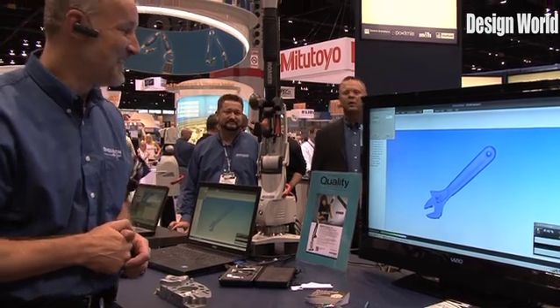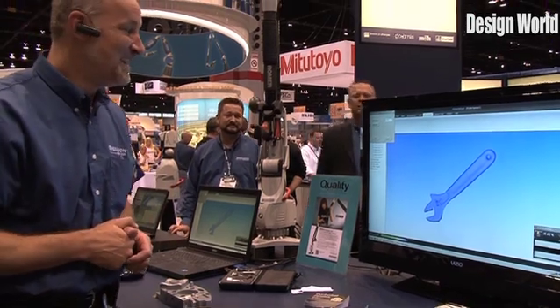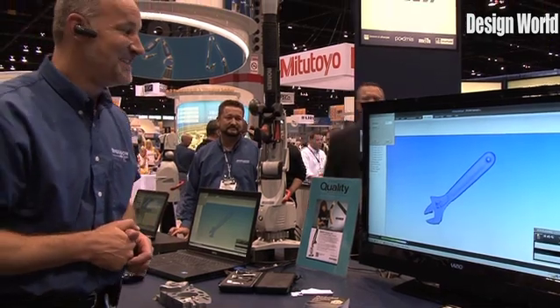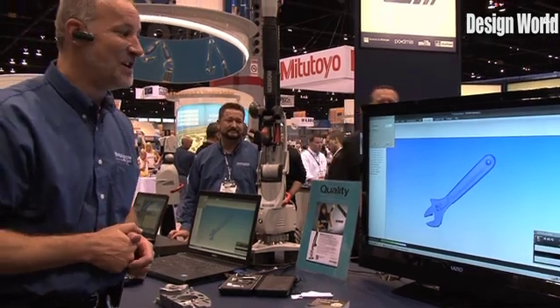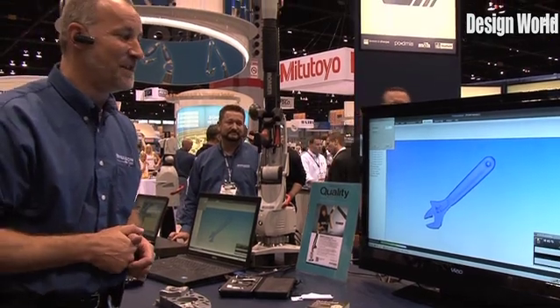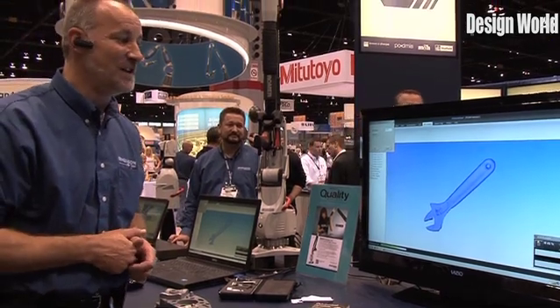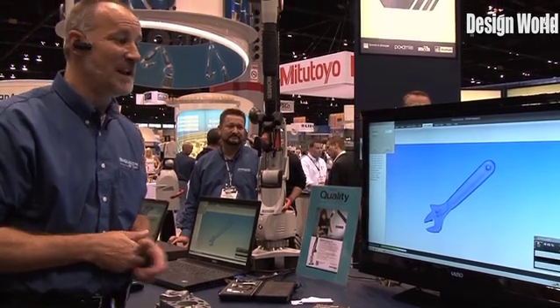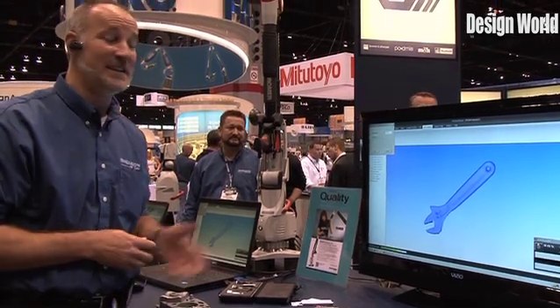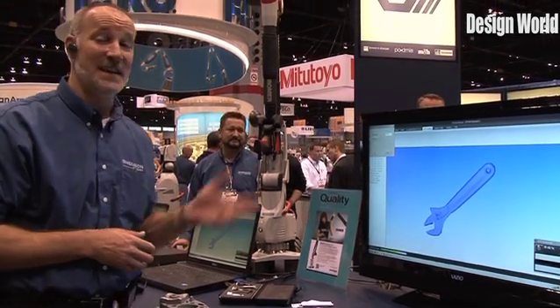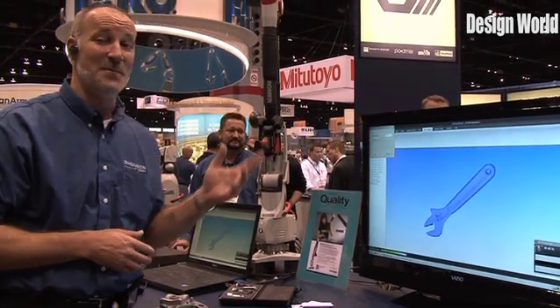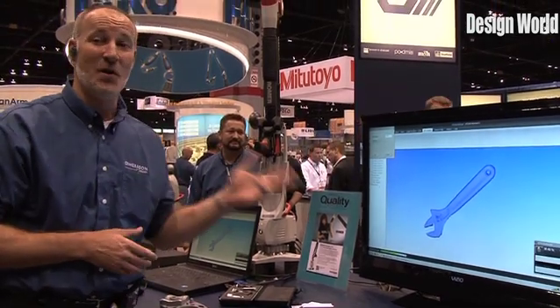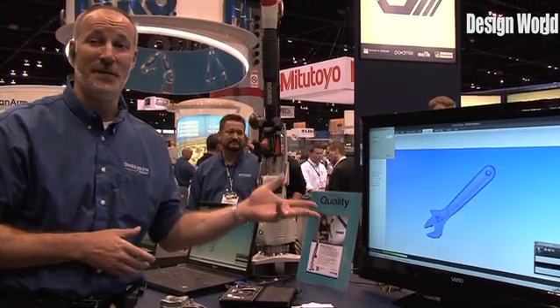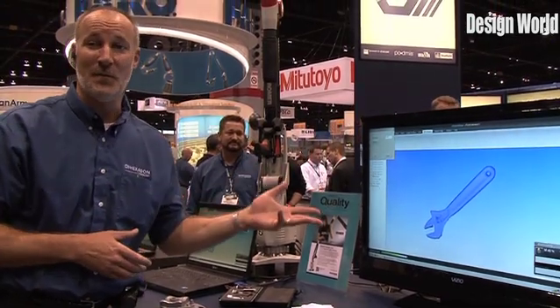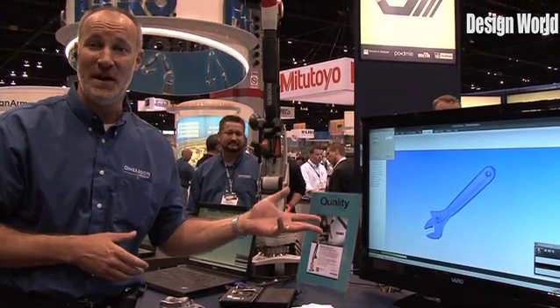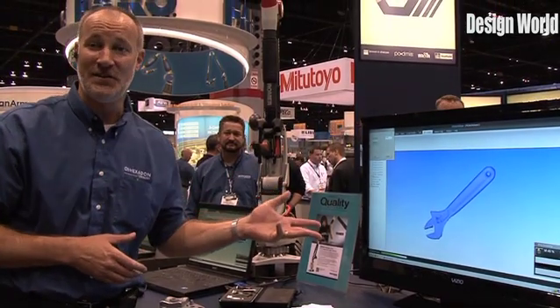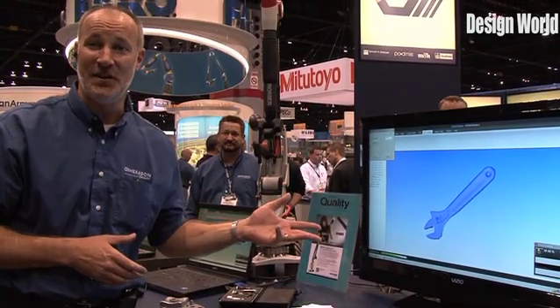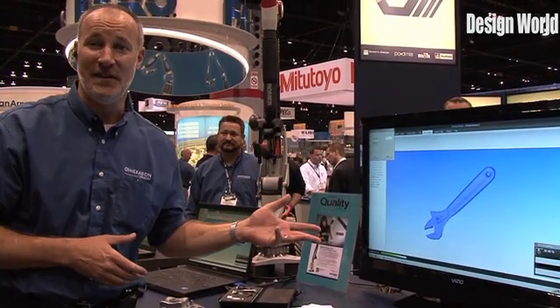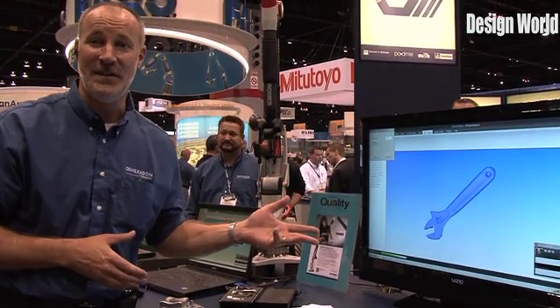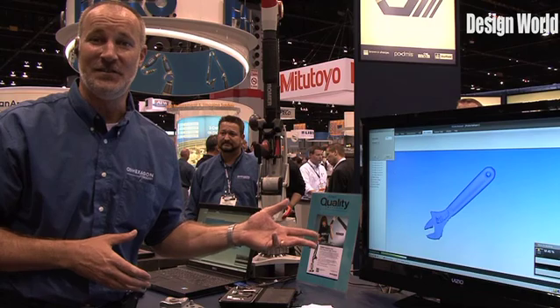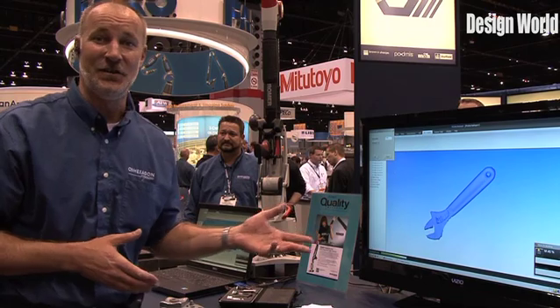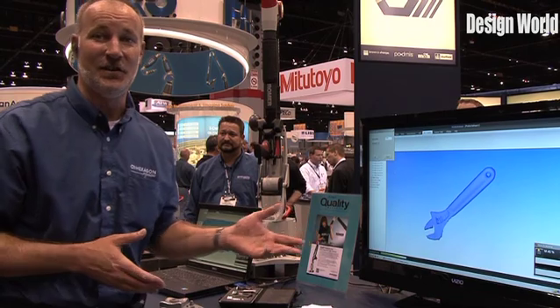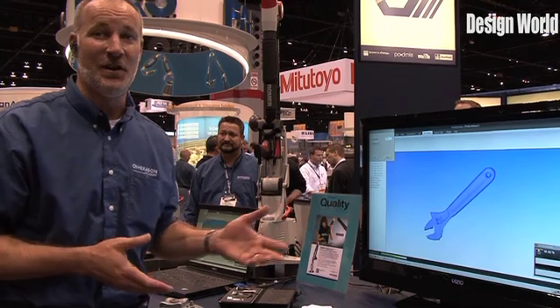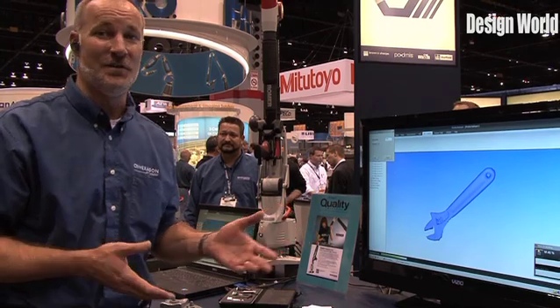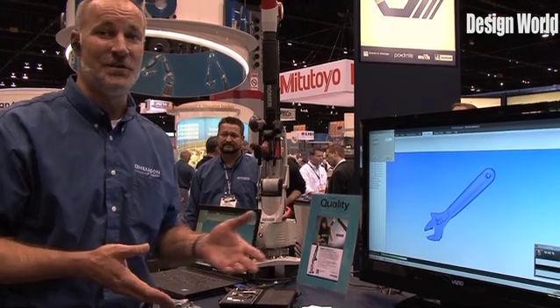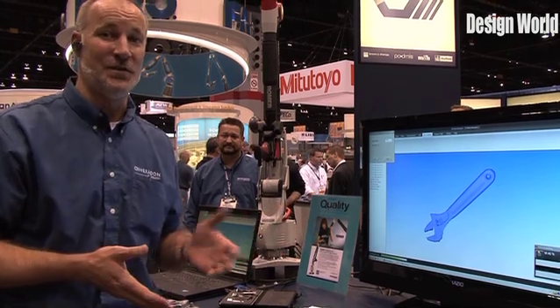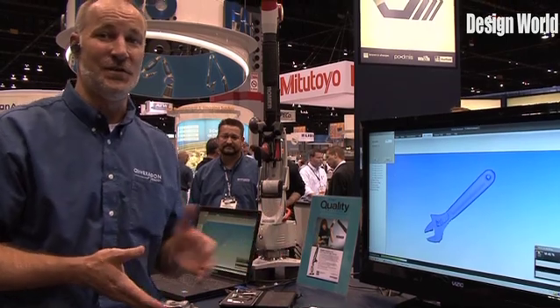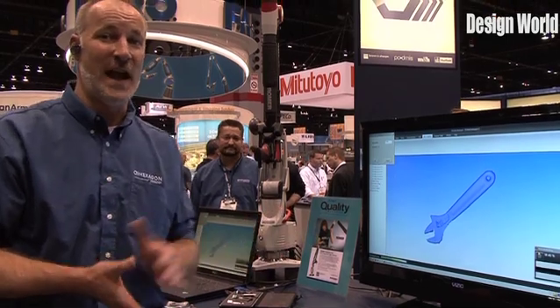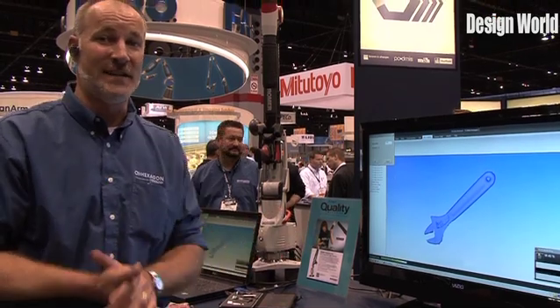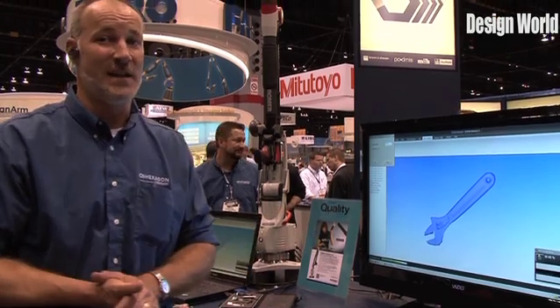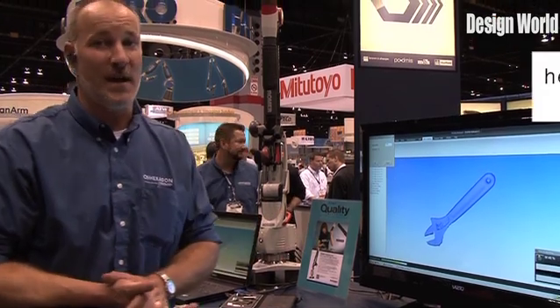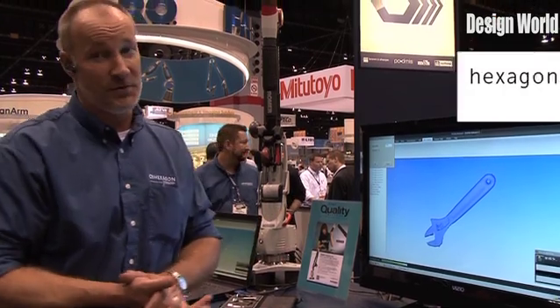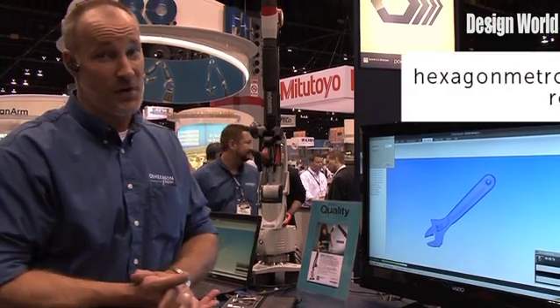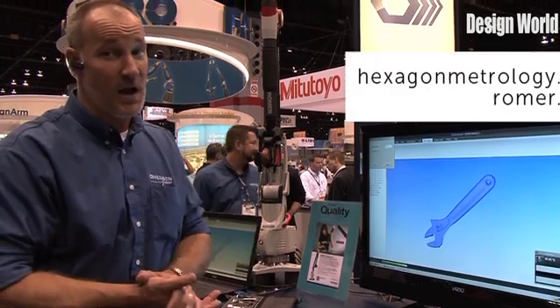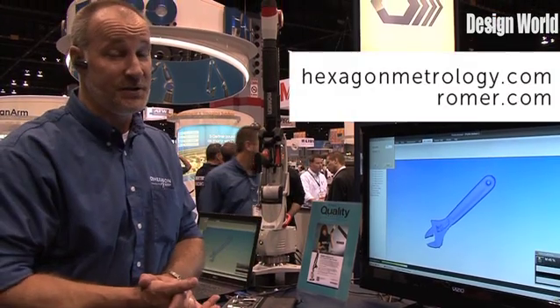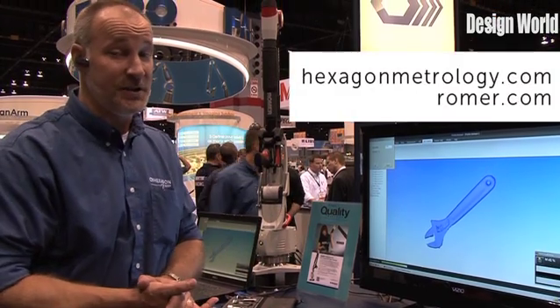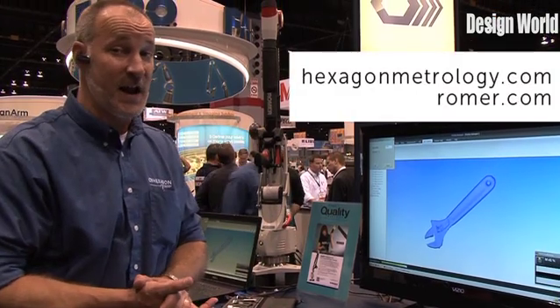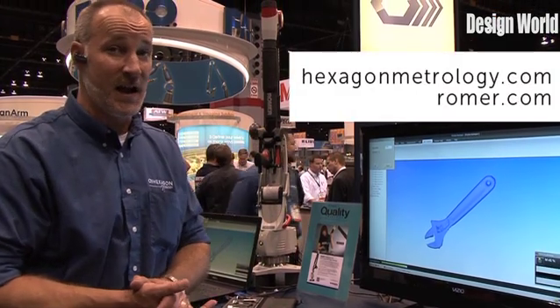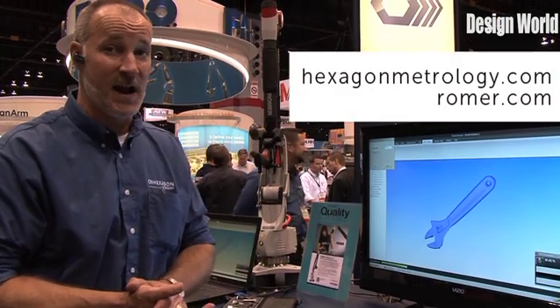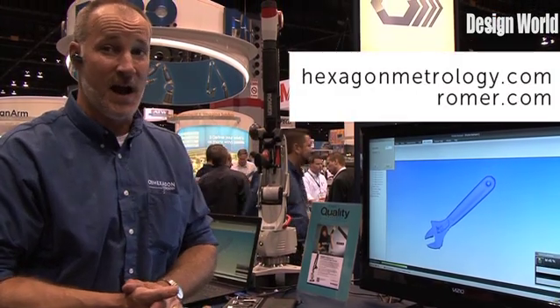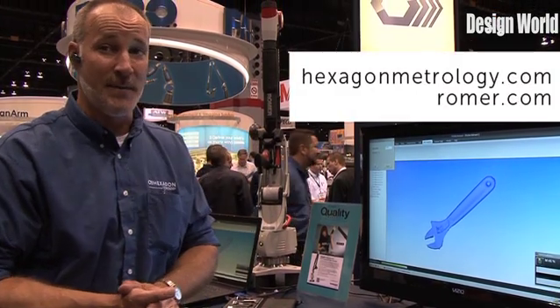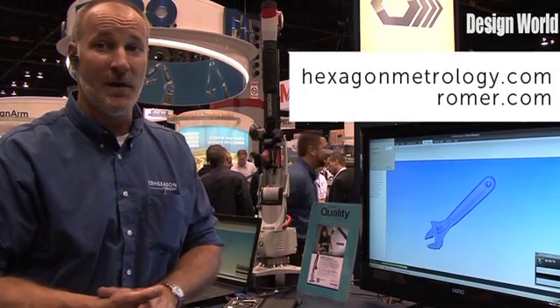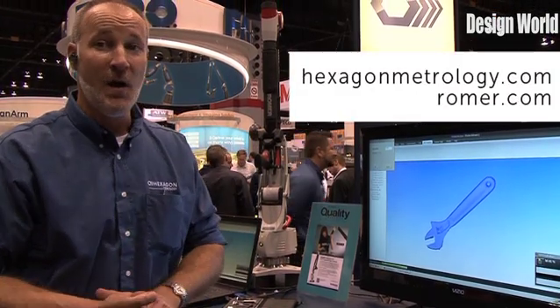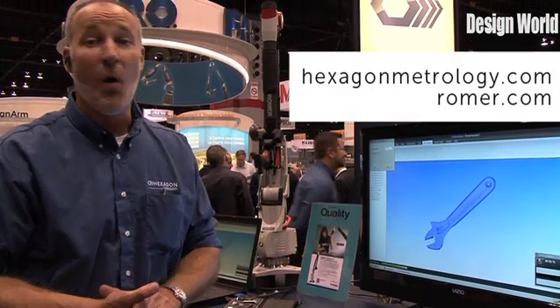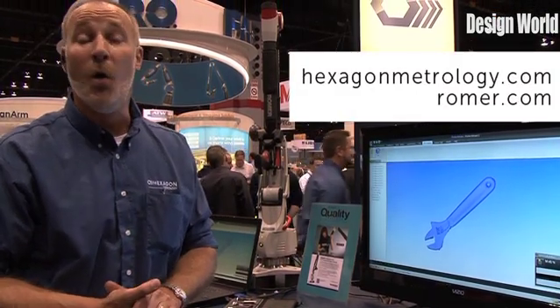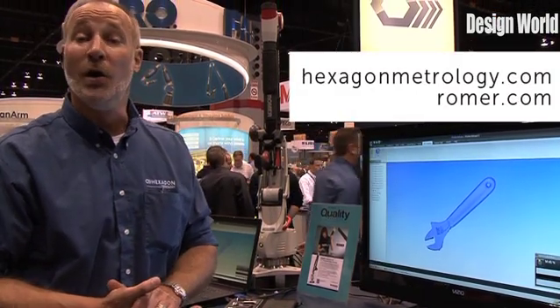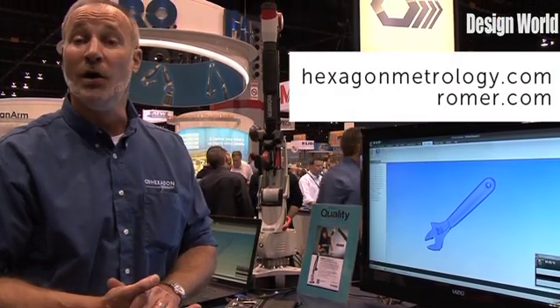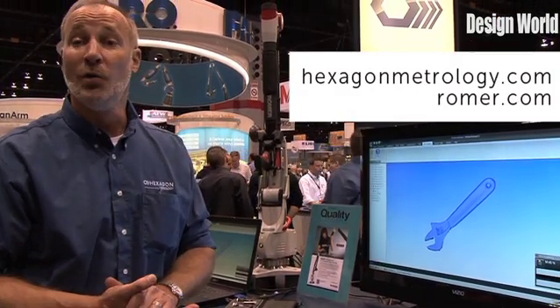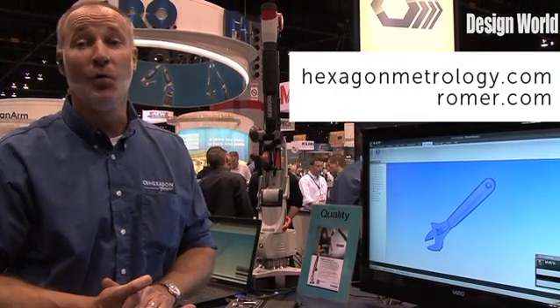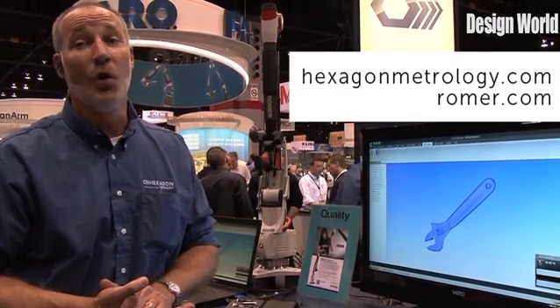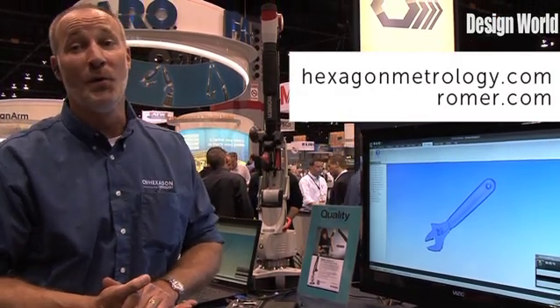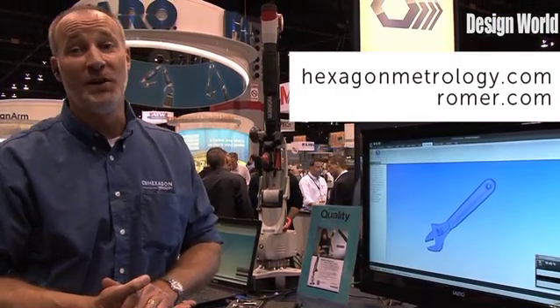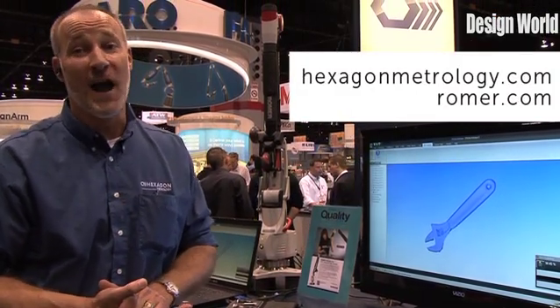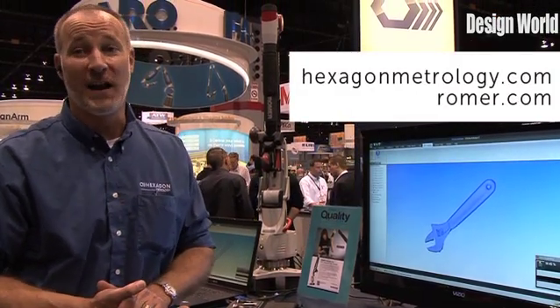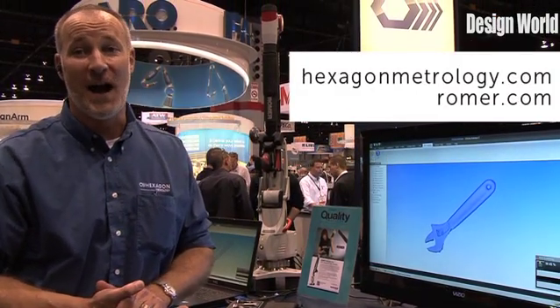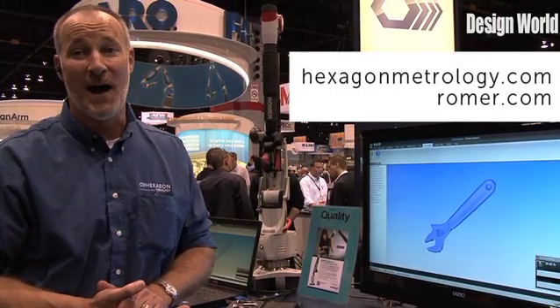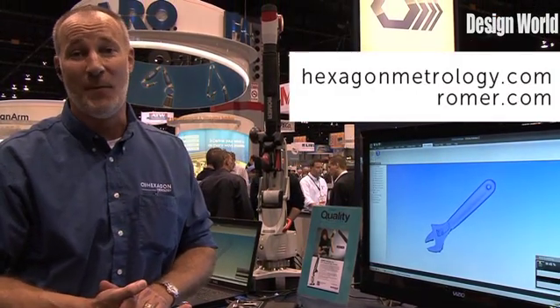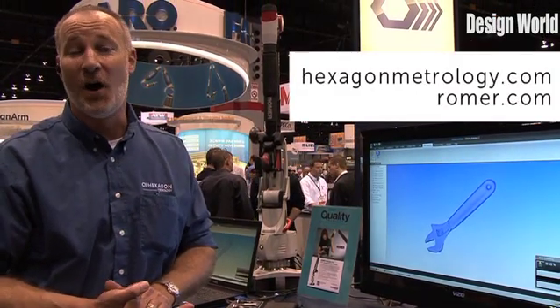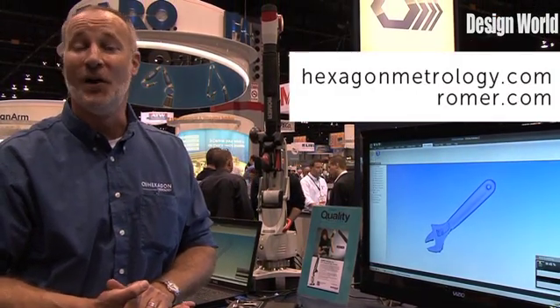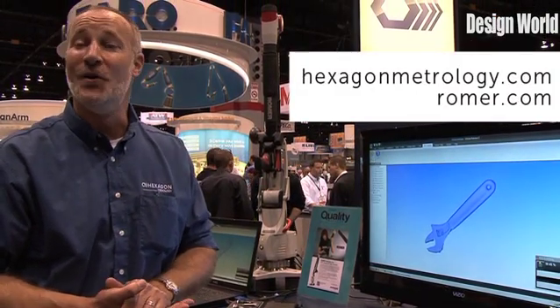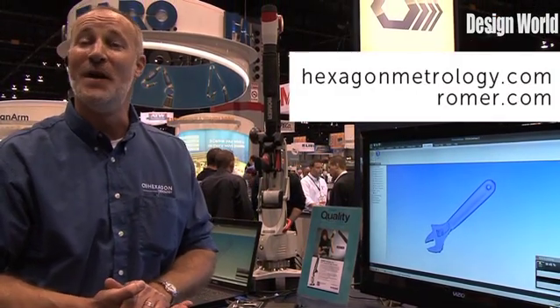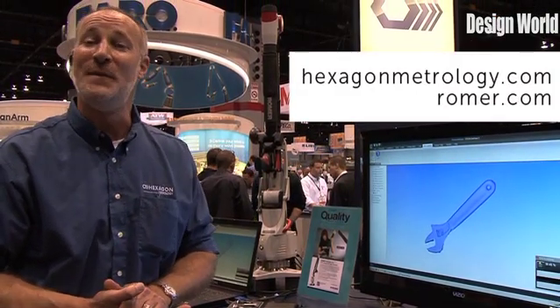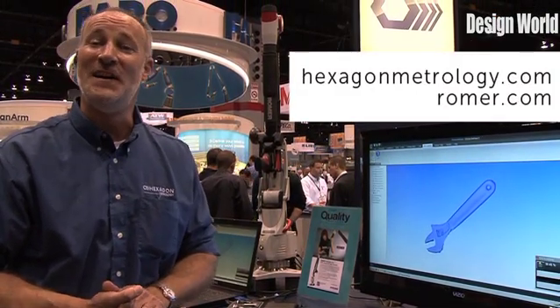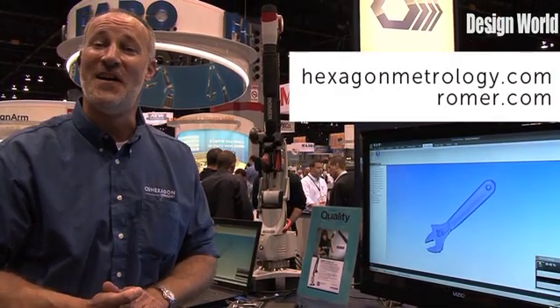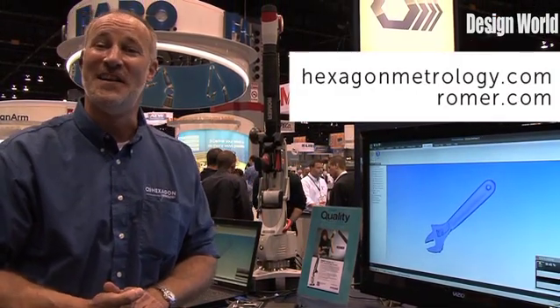If you'd like to get more information on this, you can go to hexagonmetrology.com or romer.com — R-O-M-E-R.